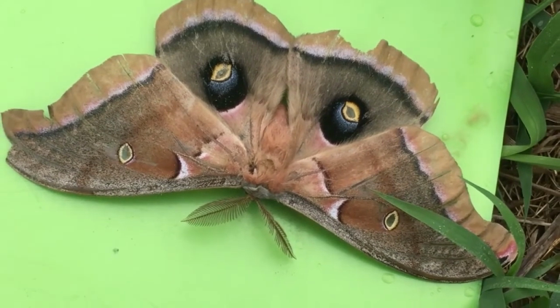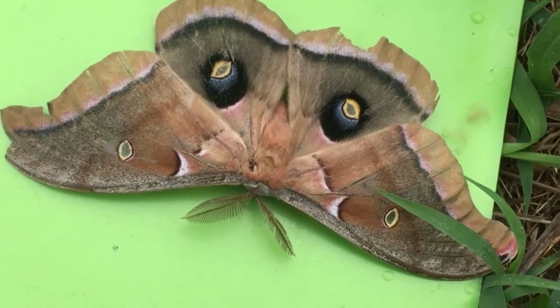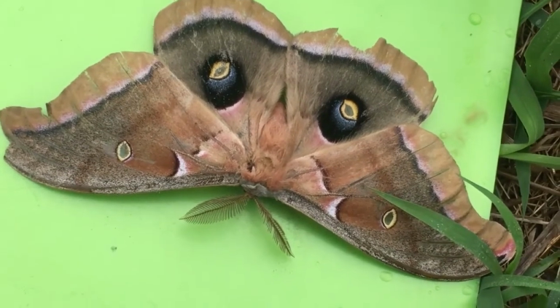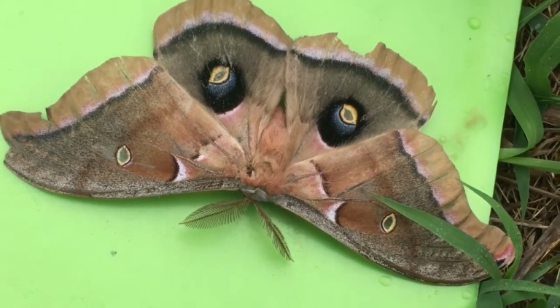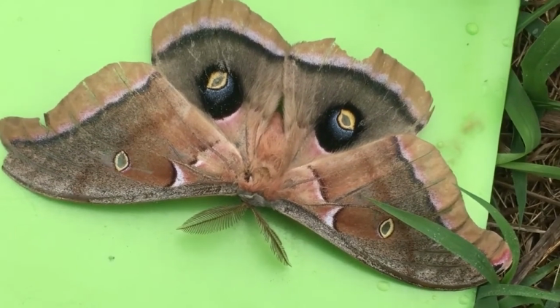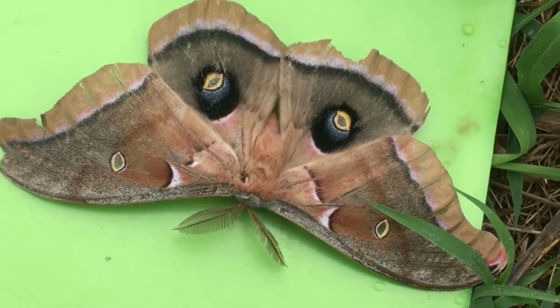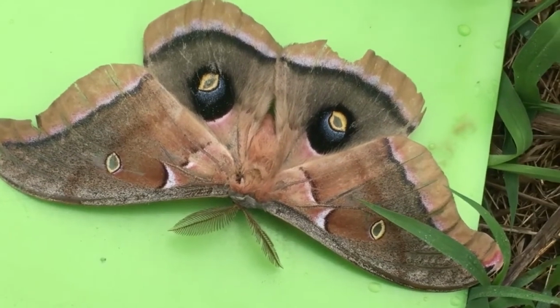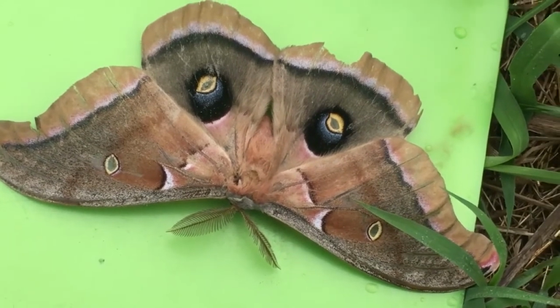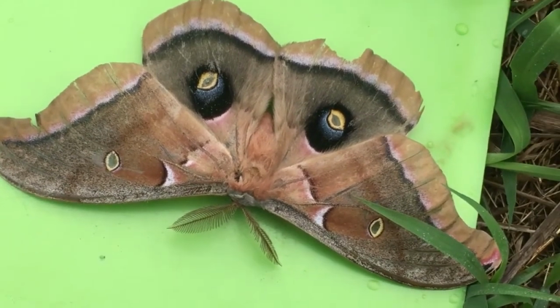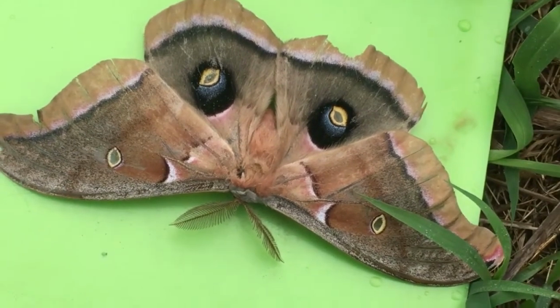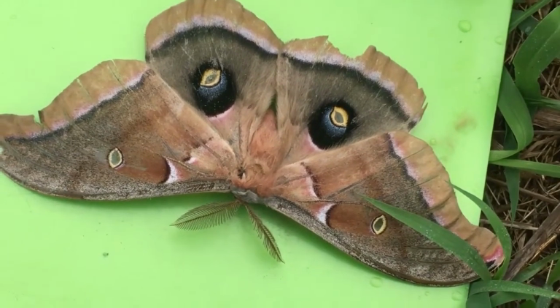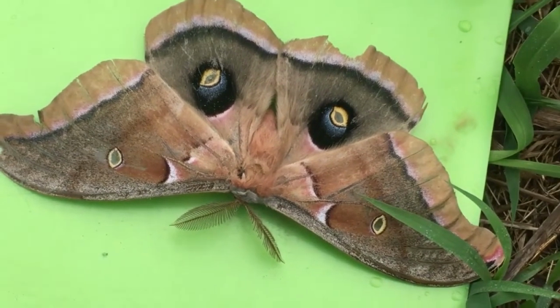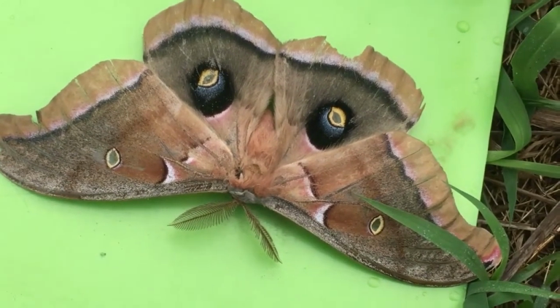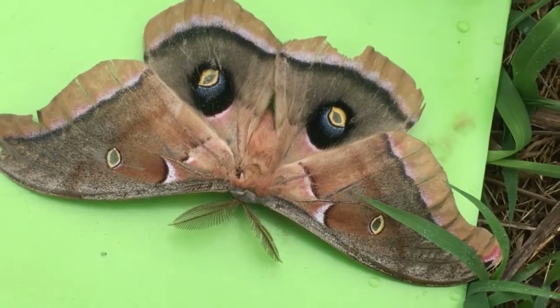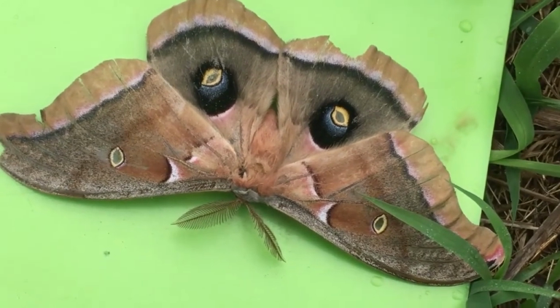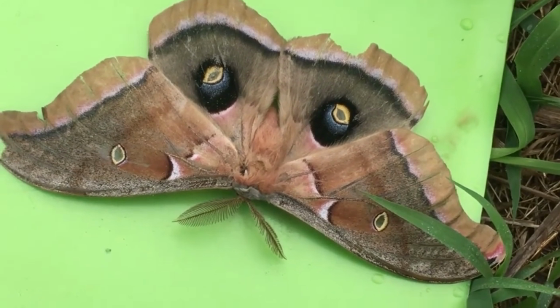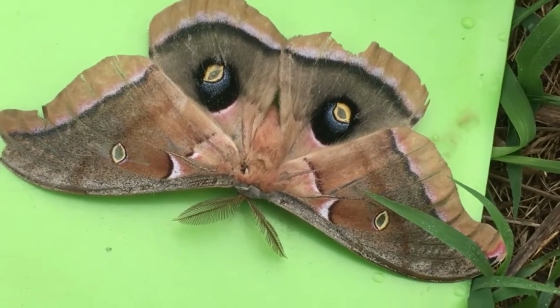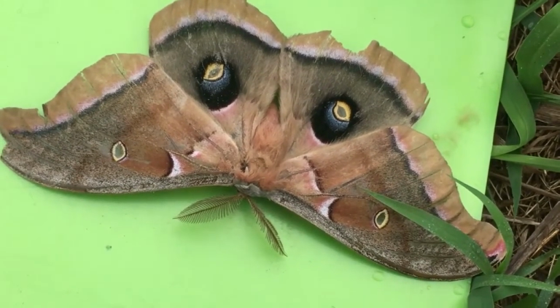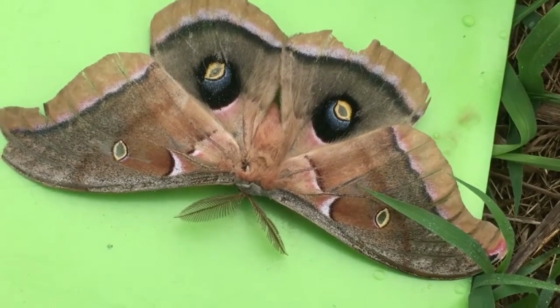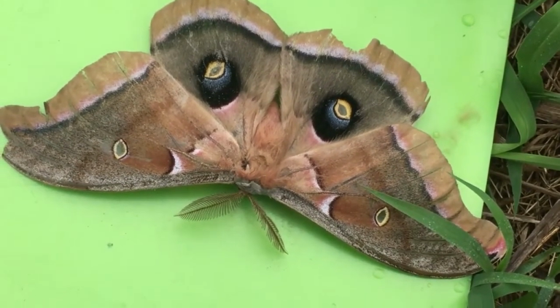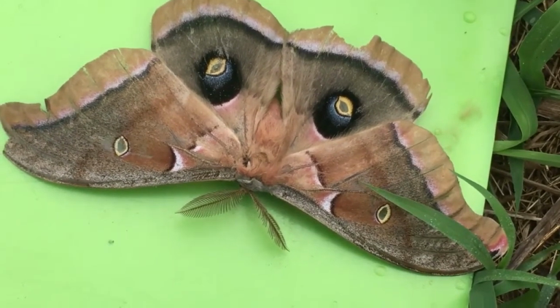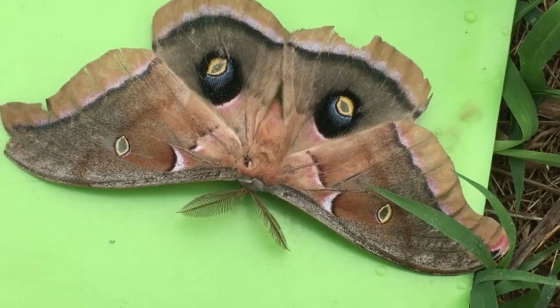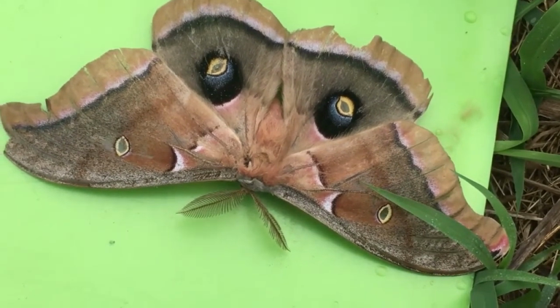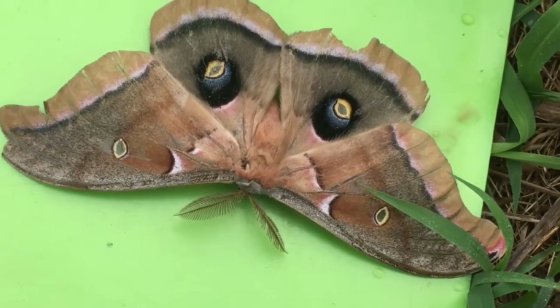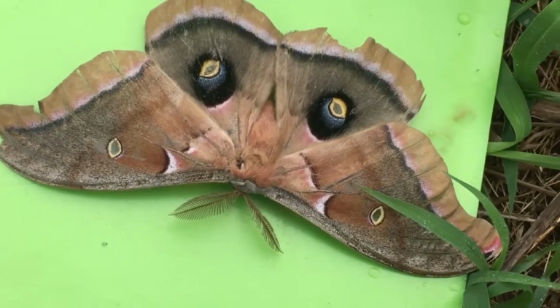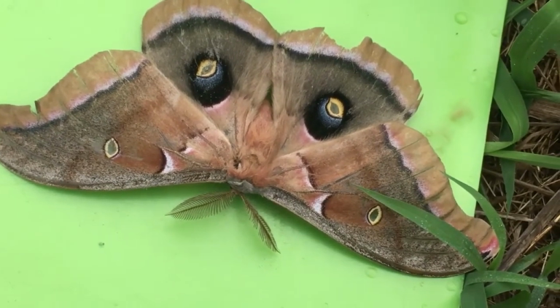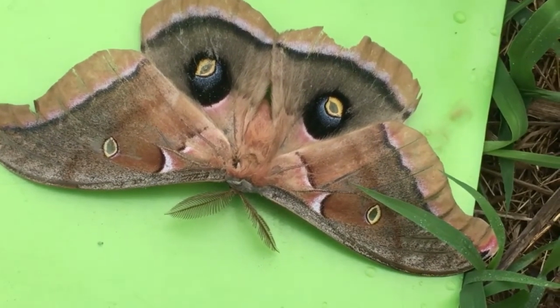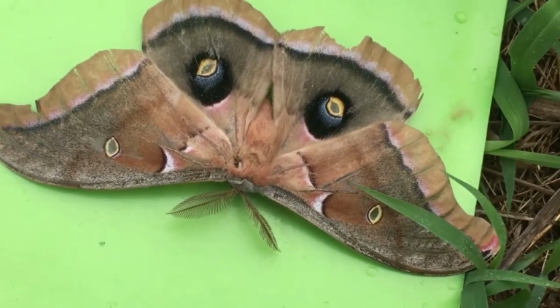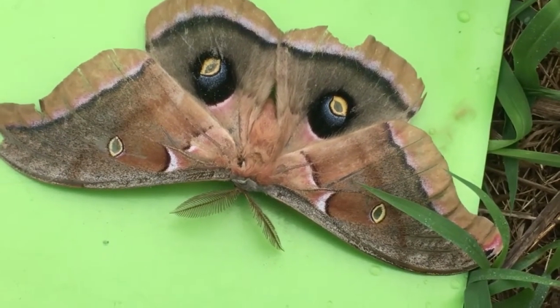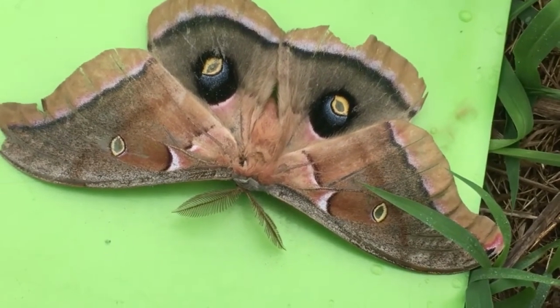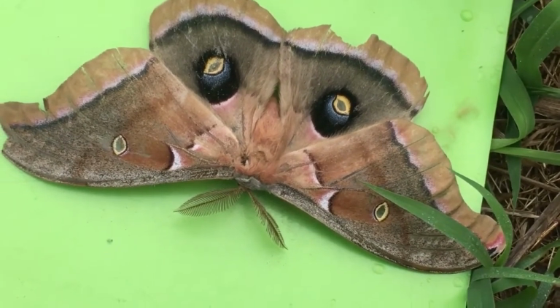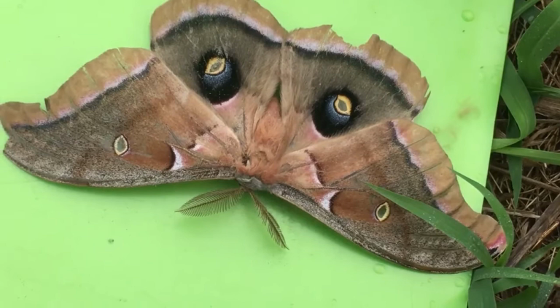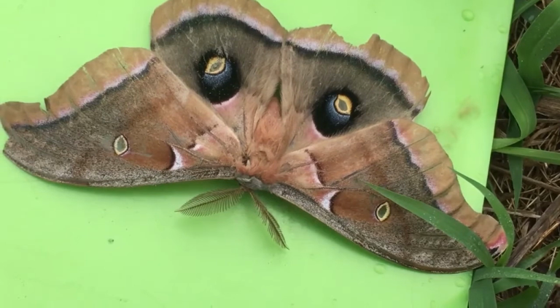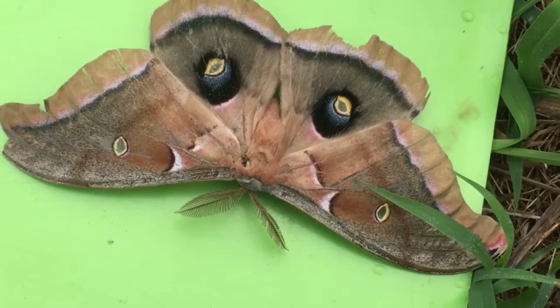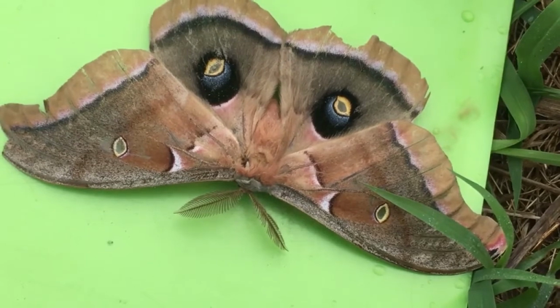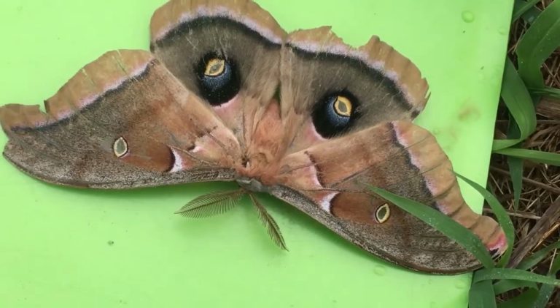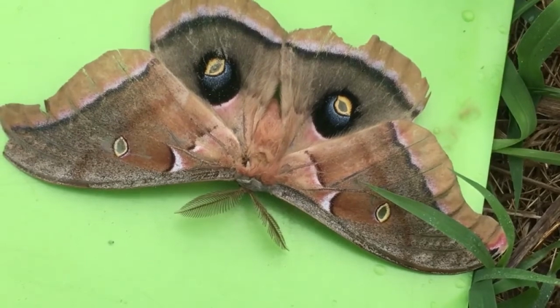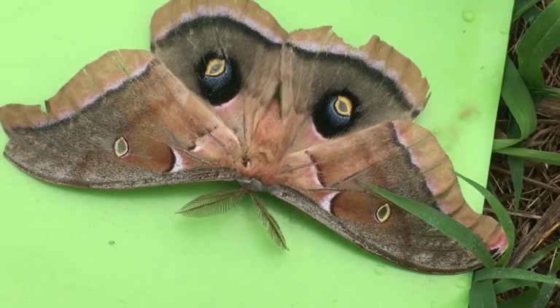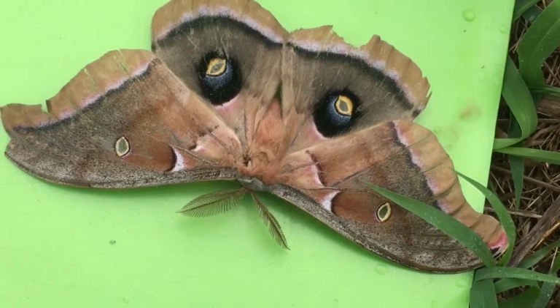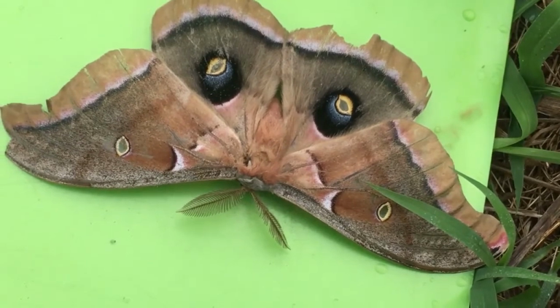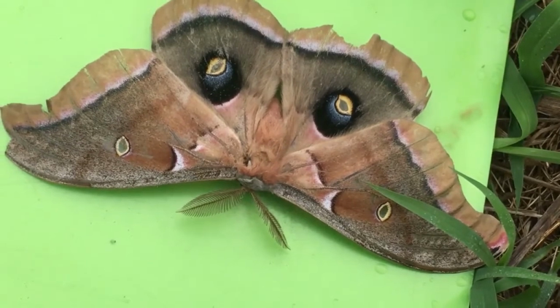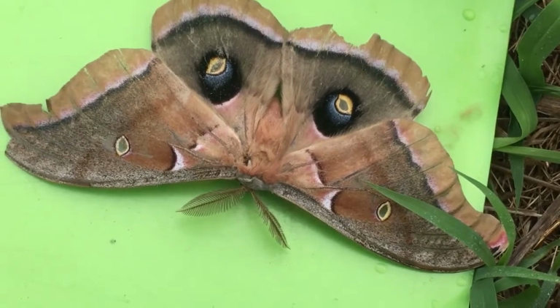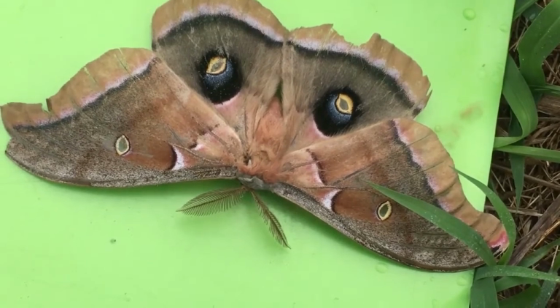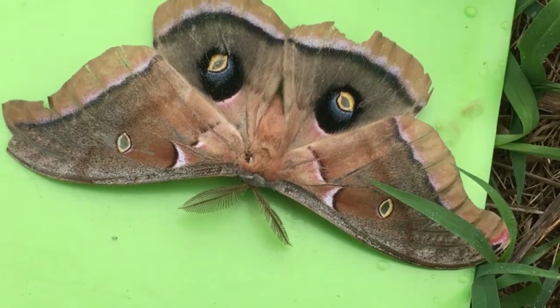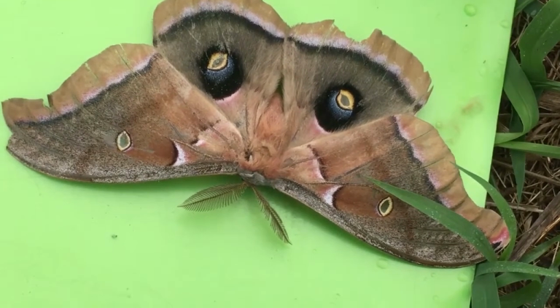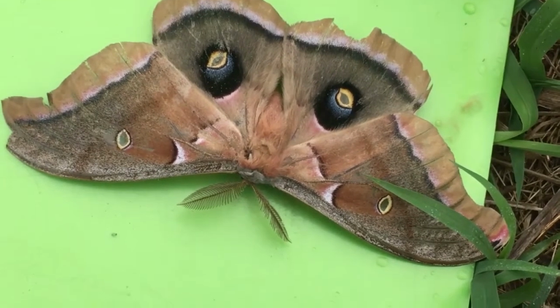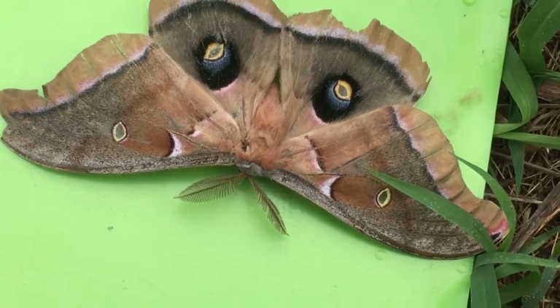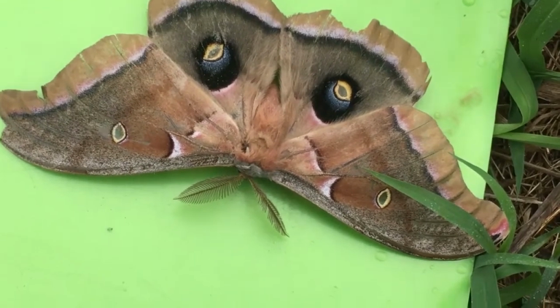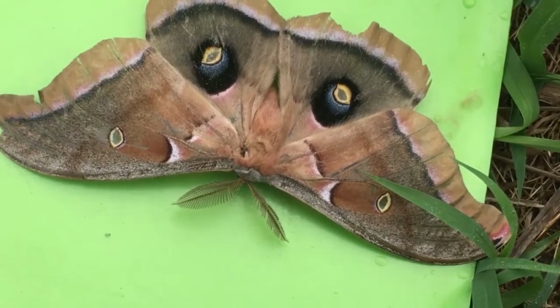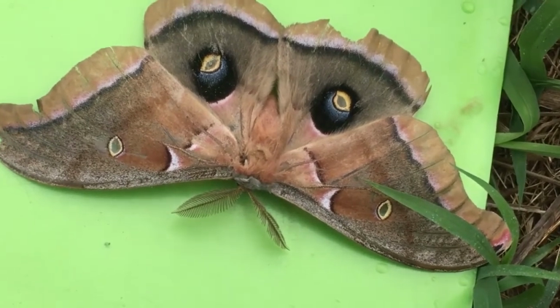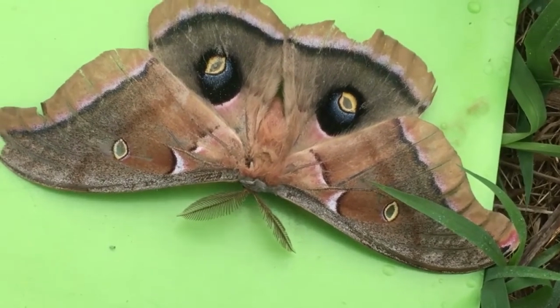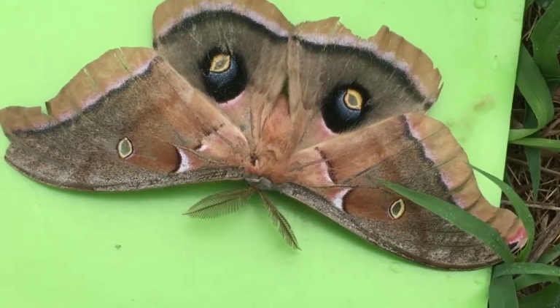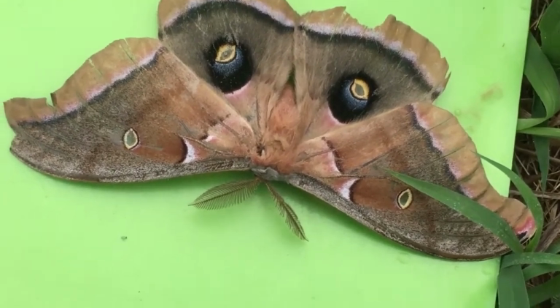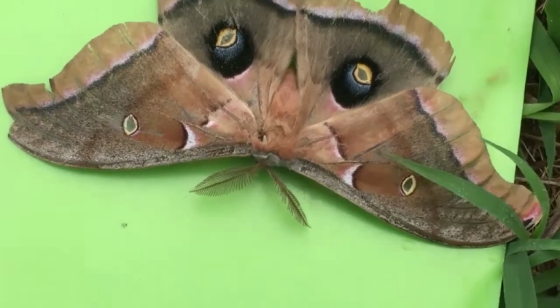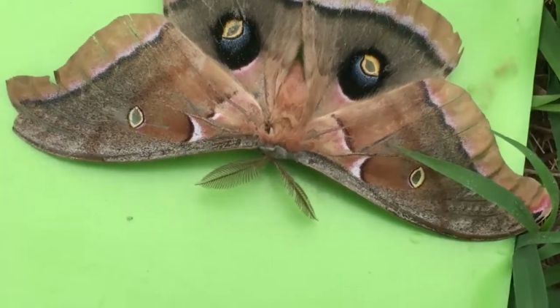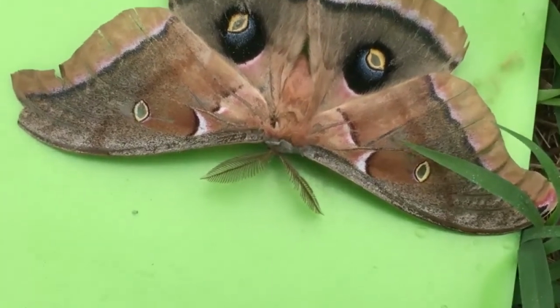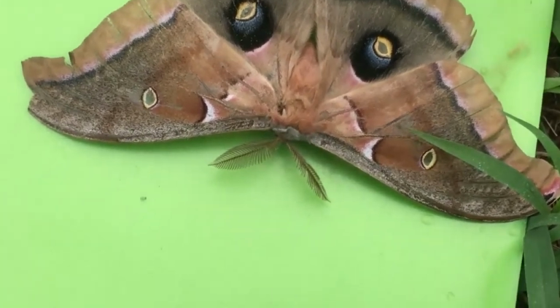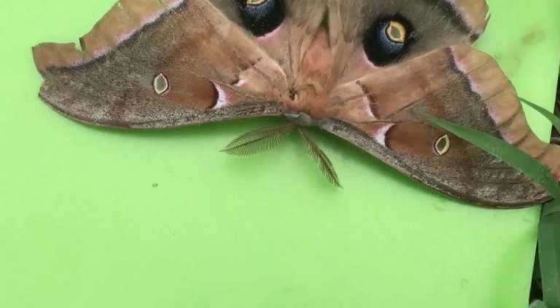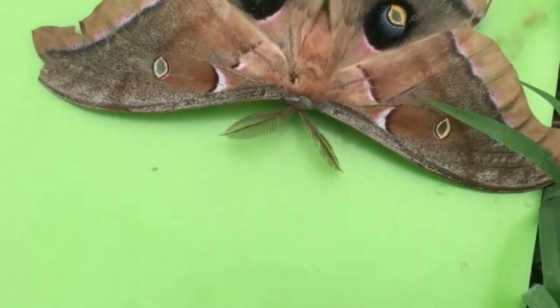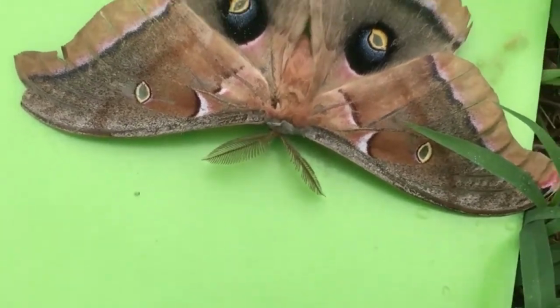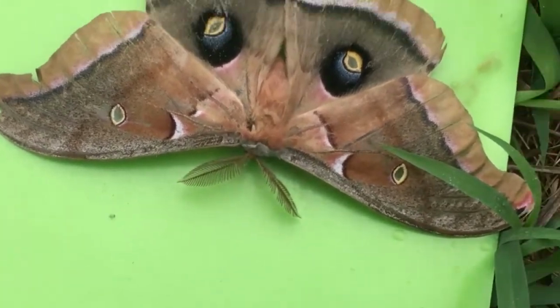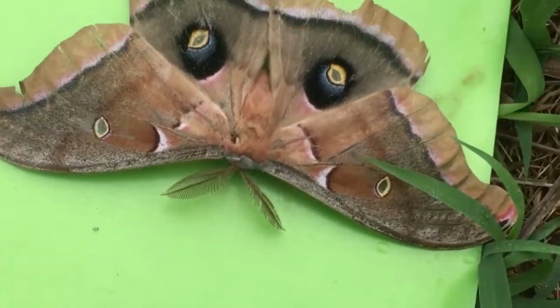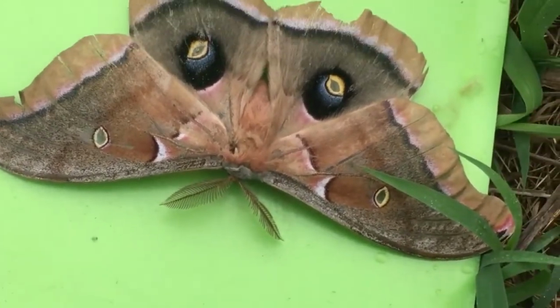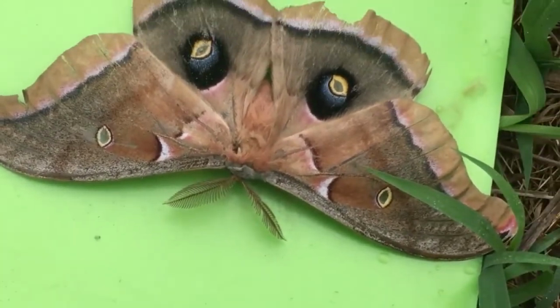So this is a big male. The characteristic of the male, as I said, is those large antennae — much more comb-like at the top, and much wider than a female would have.